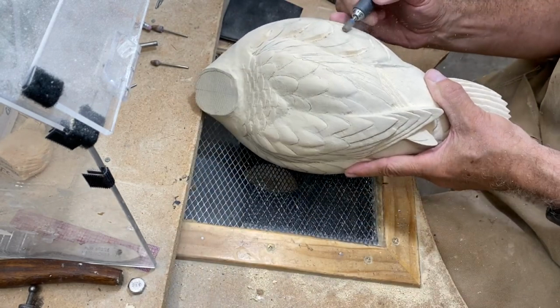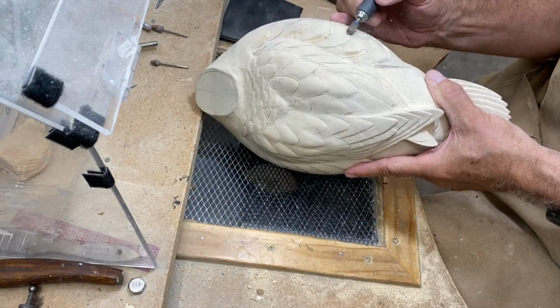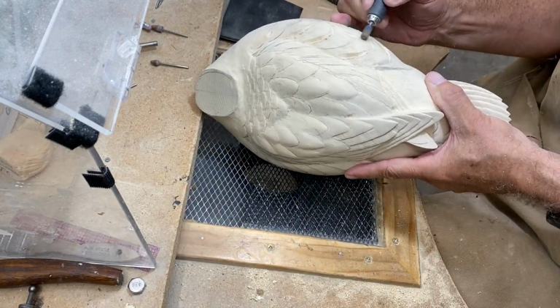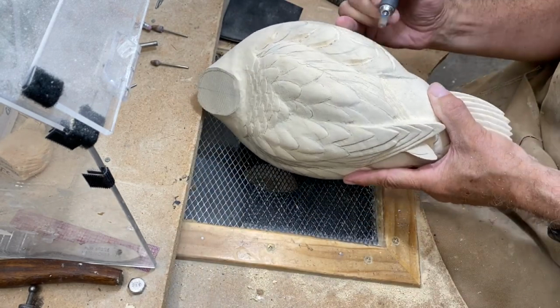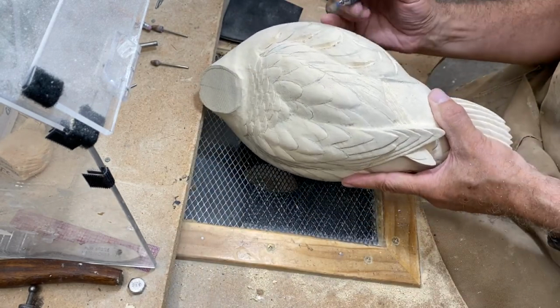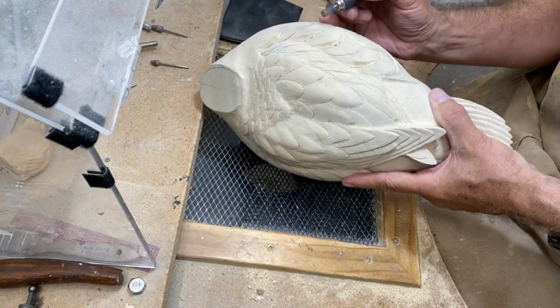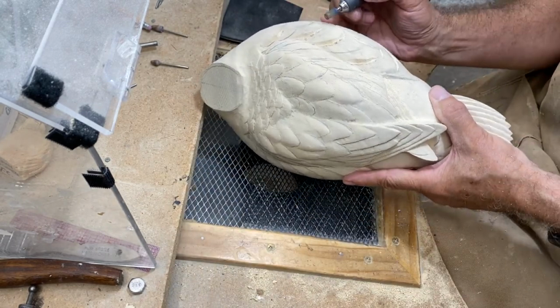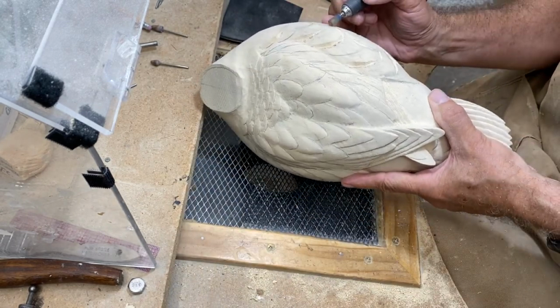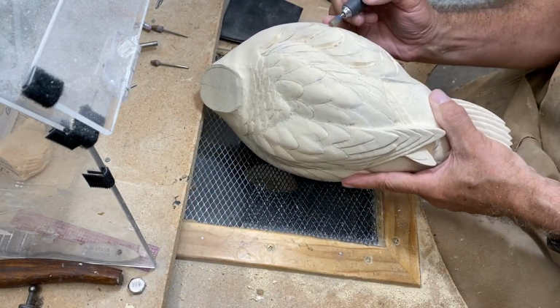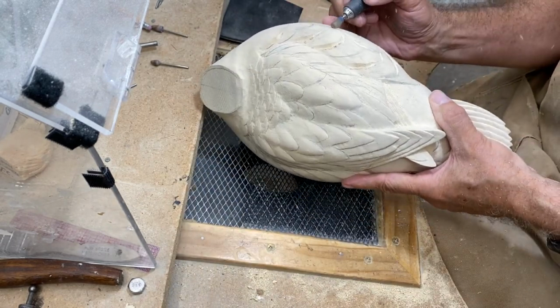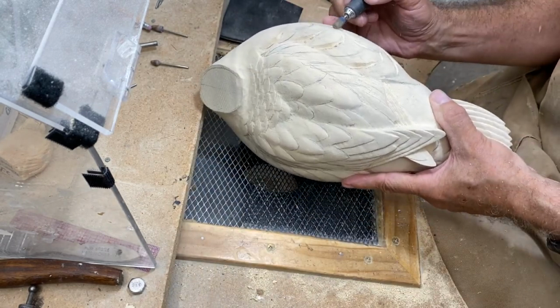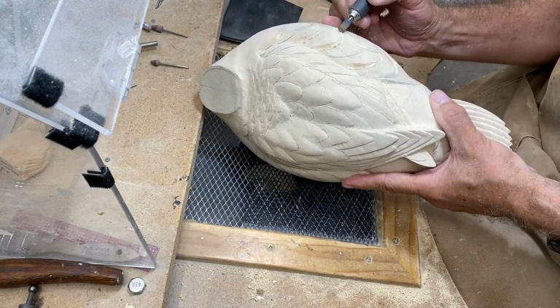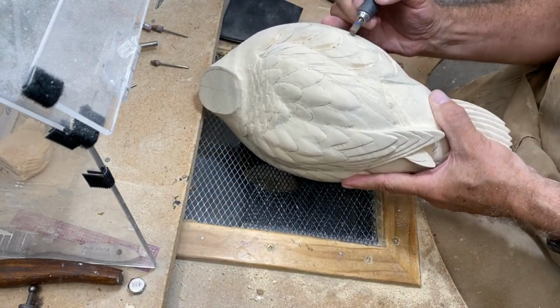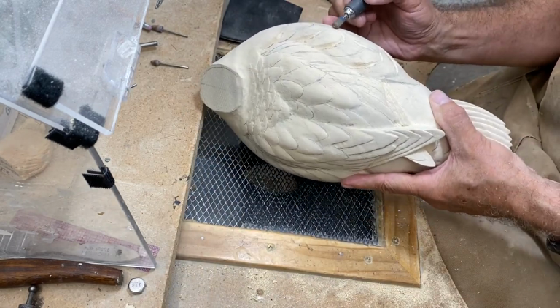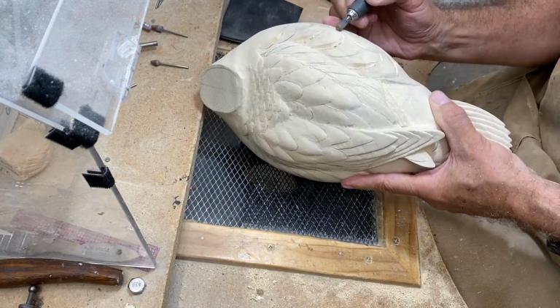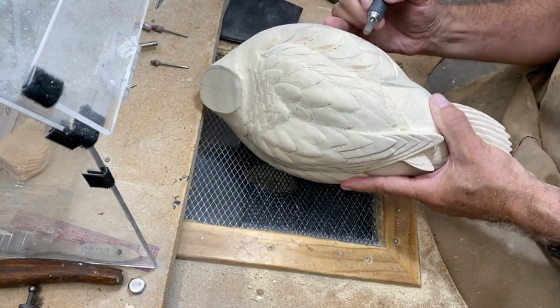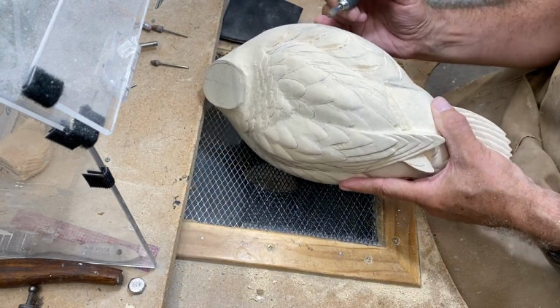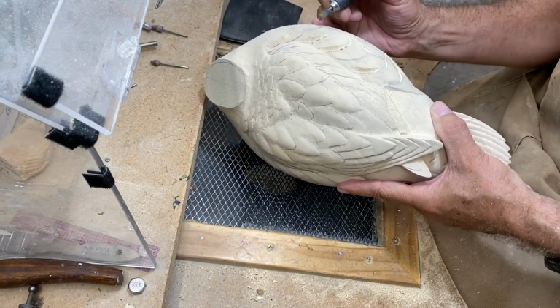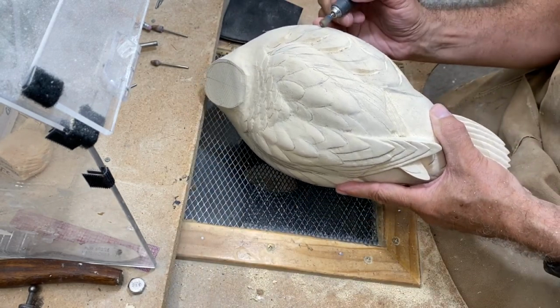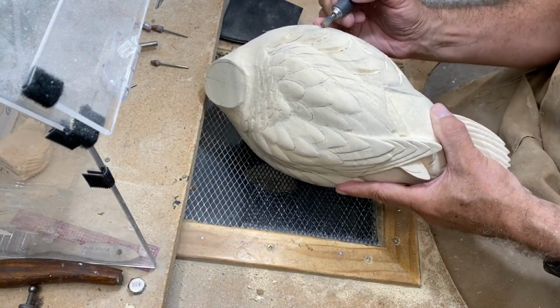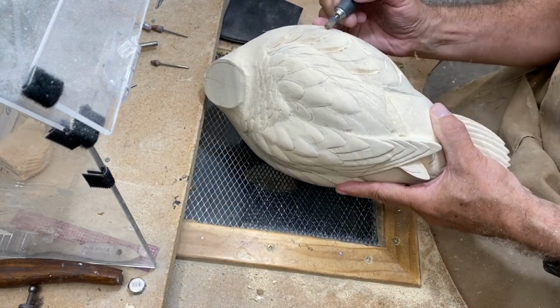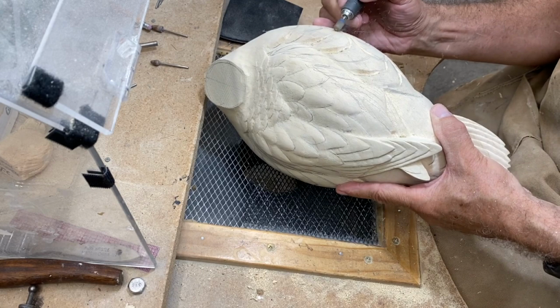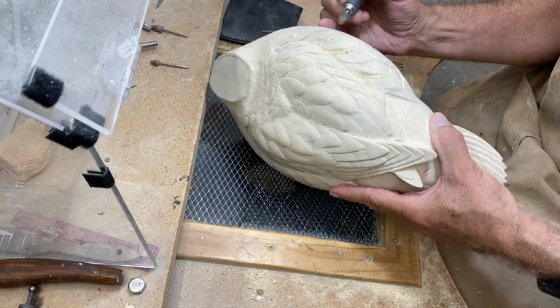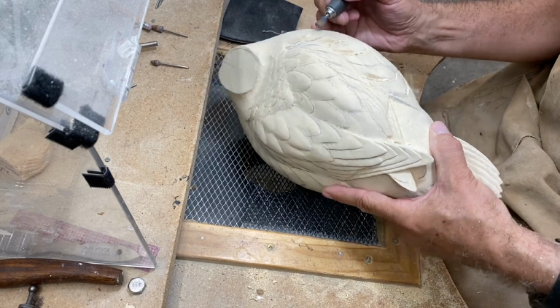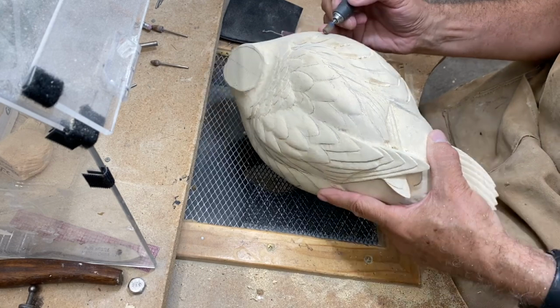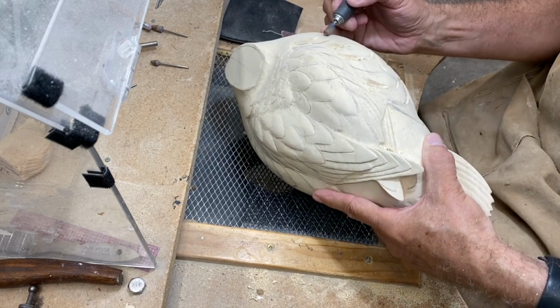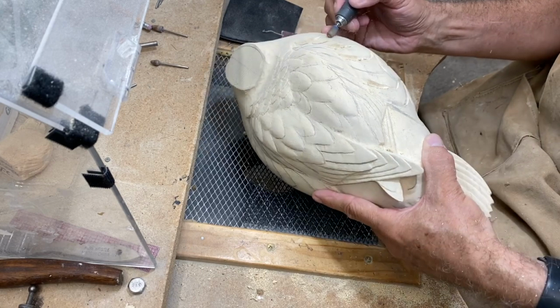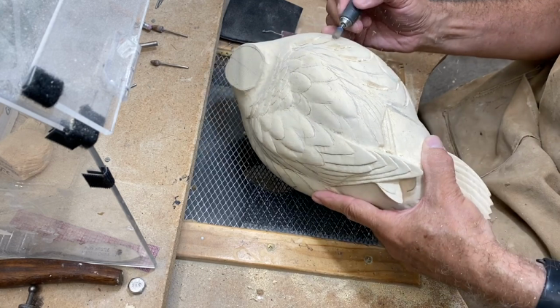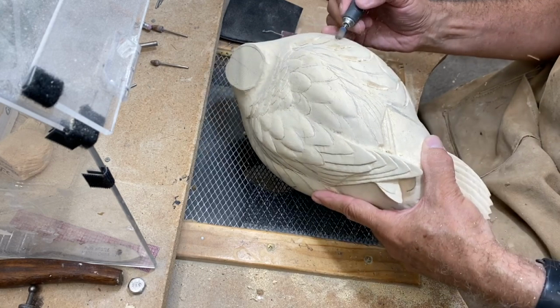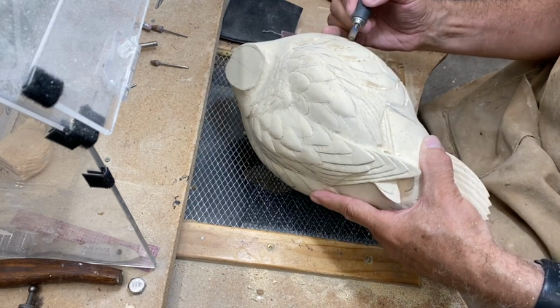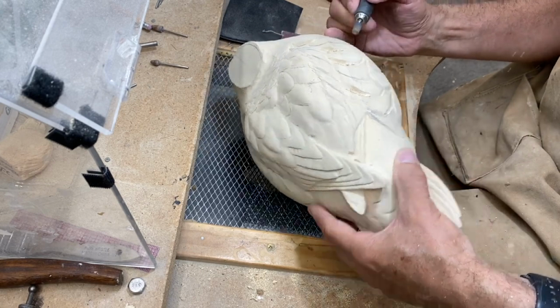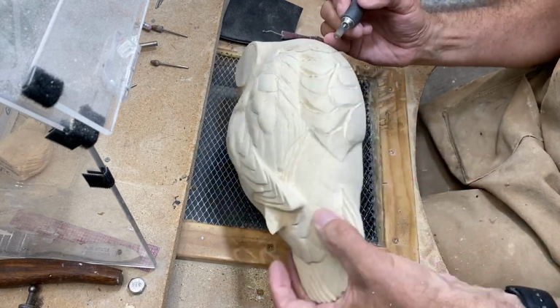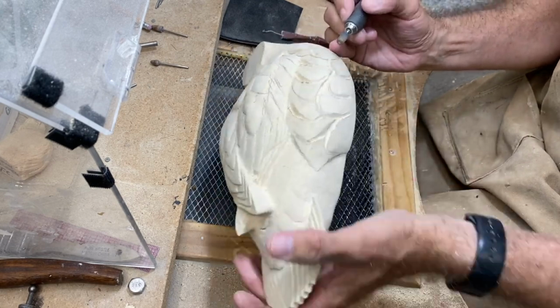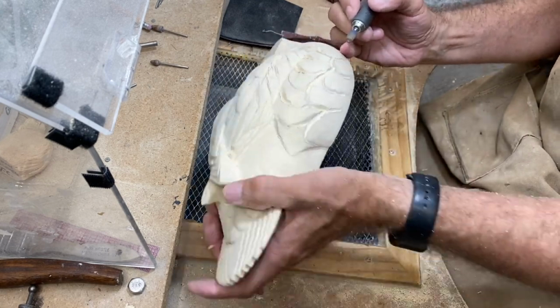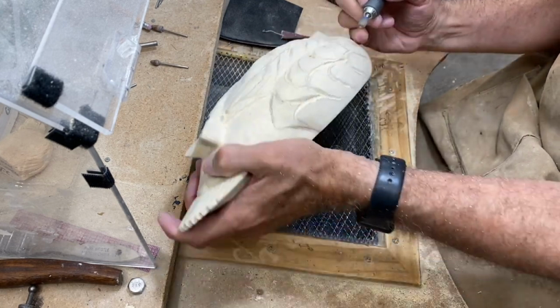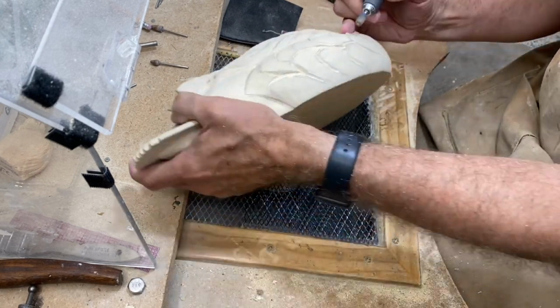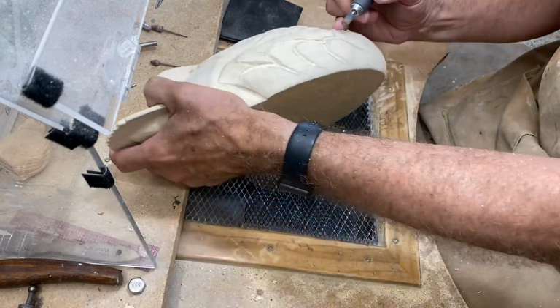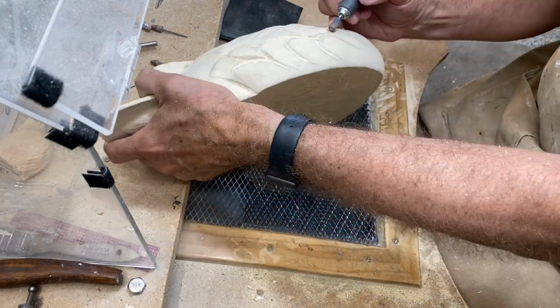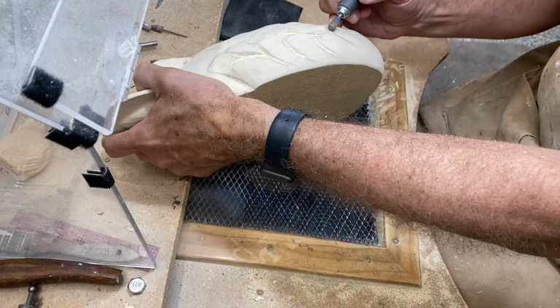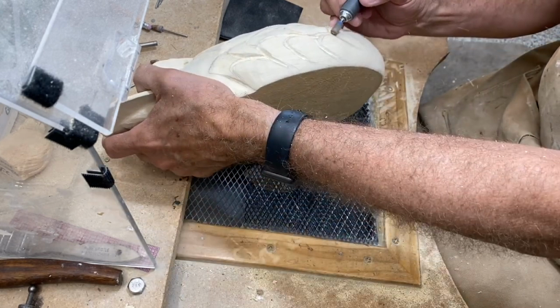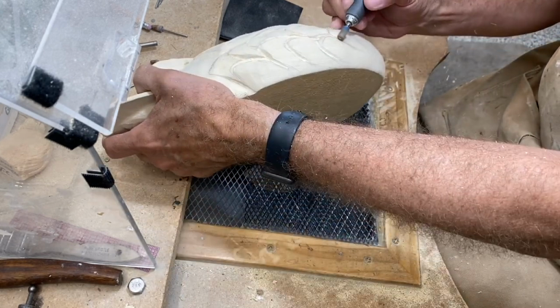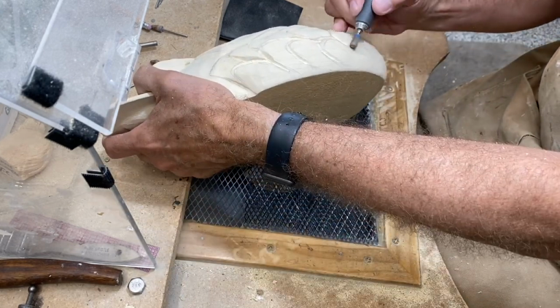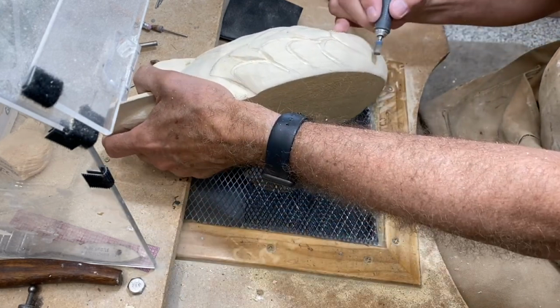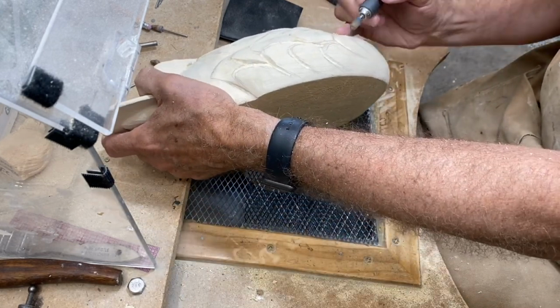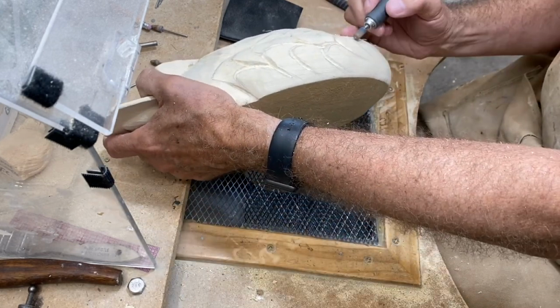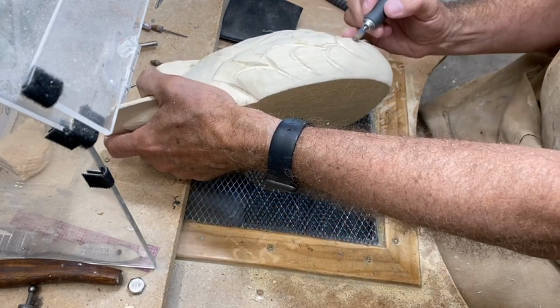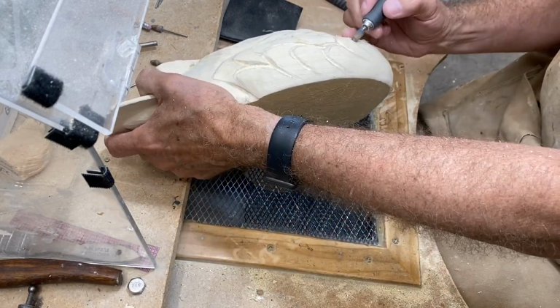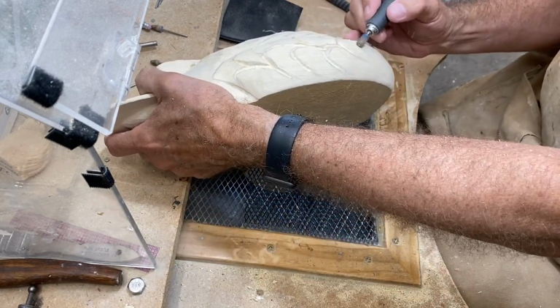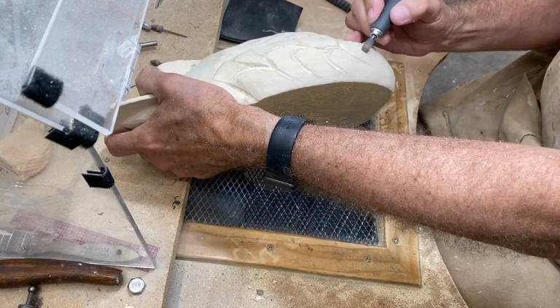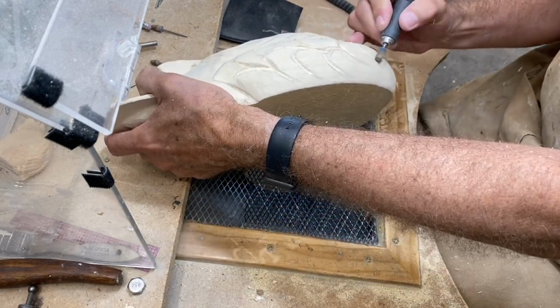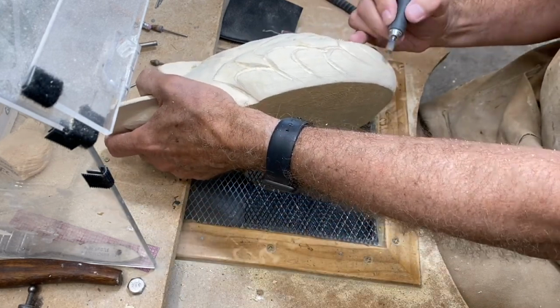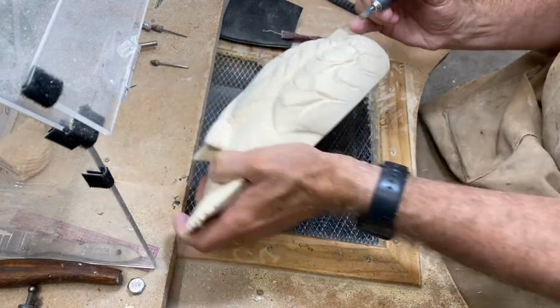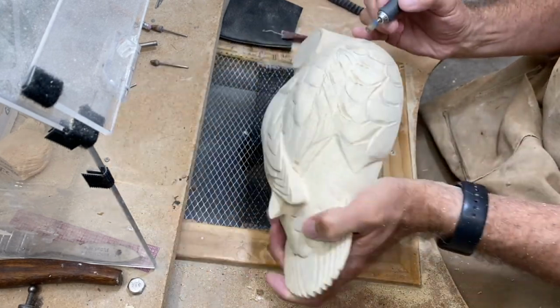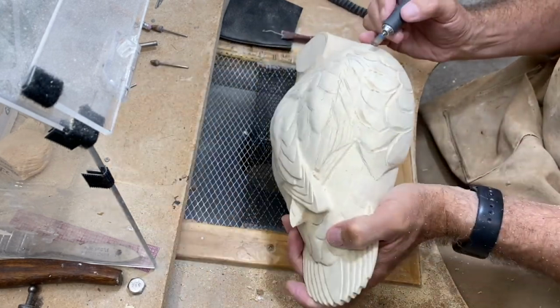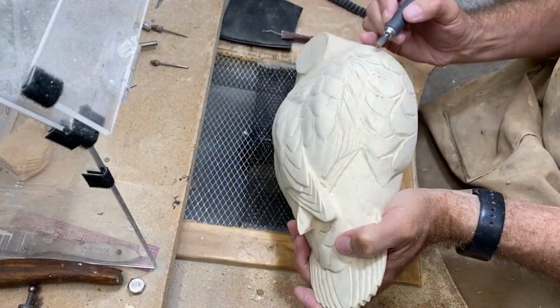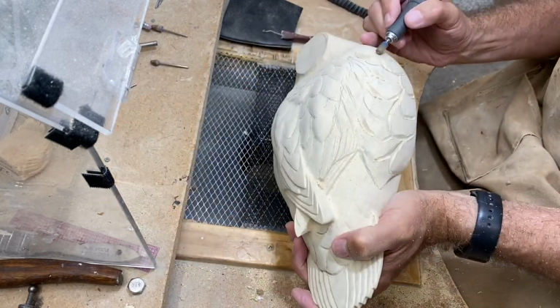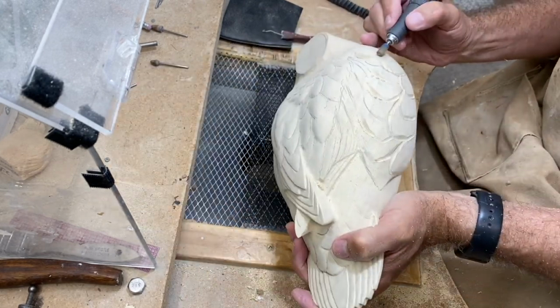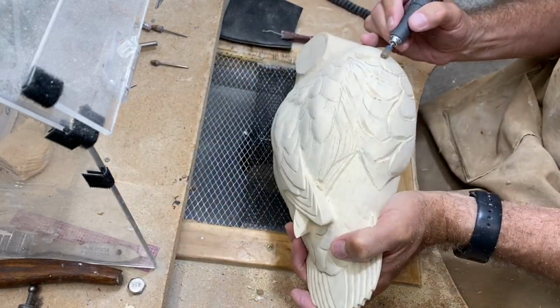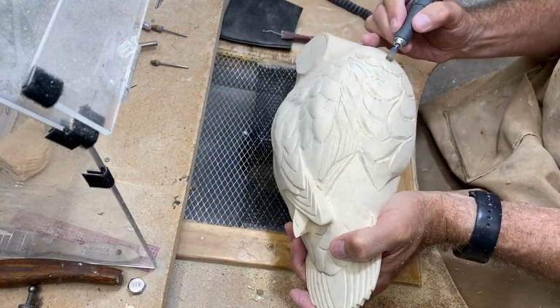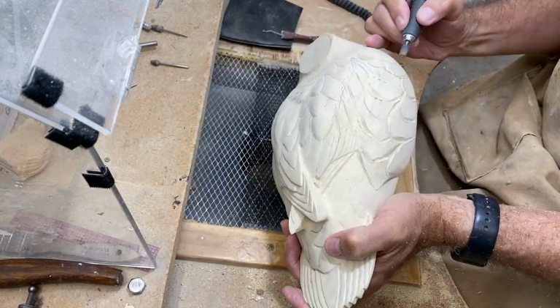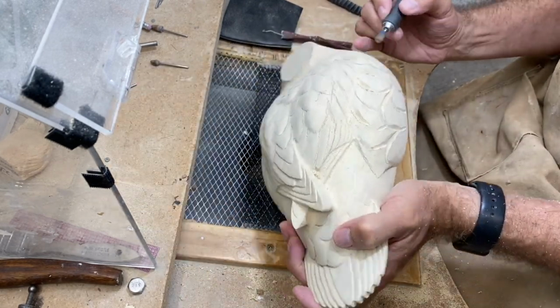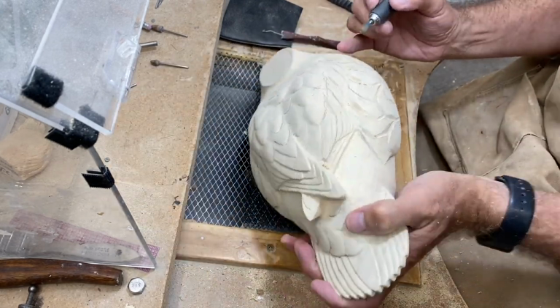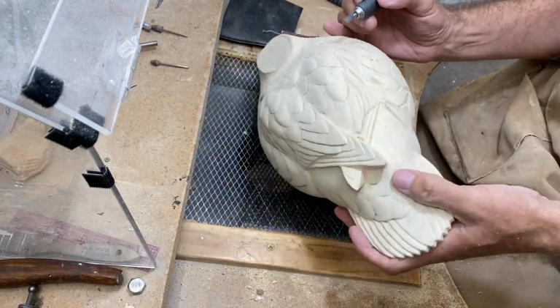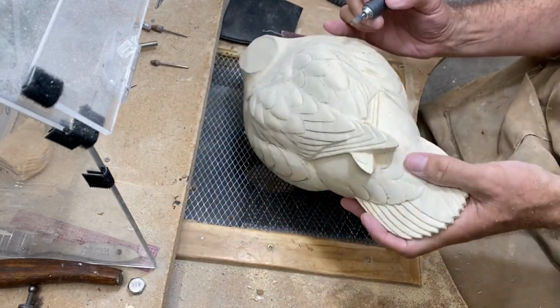On the side pocket I like to look for areas where I can undercut a feather group or two in a few places.